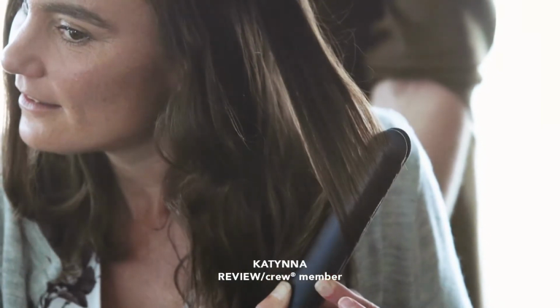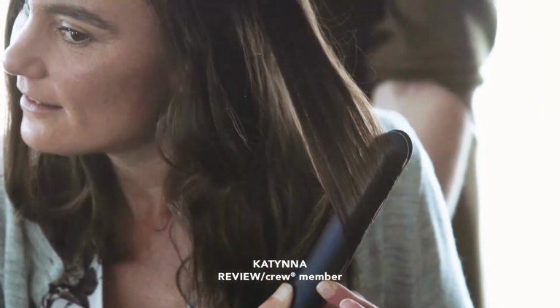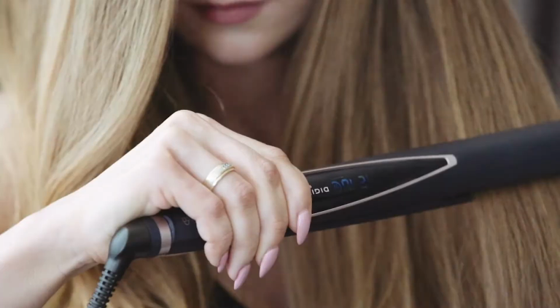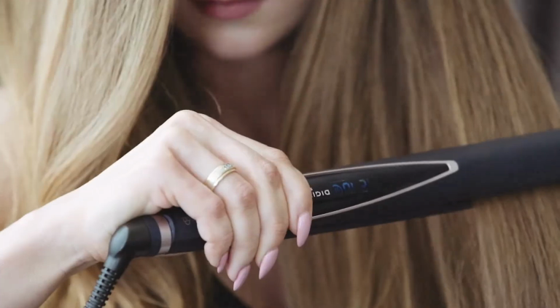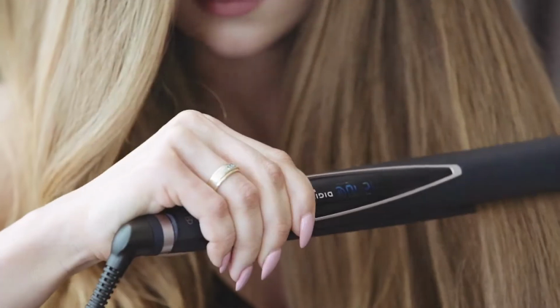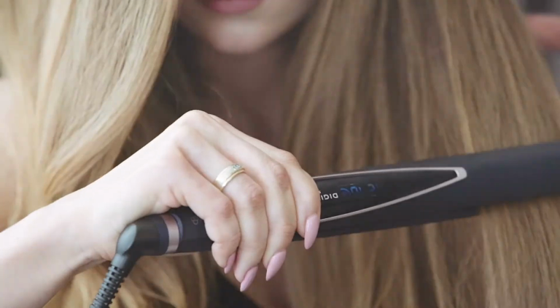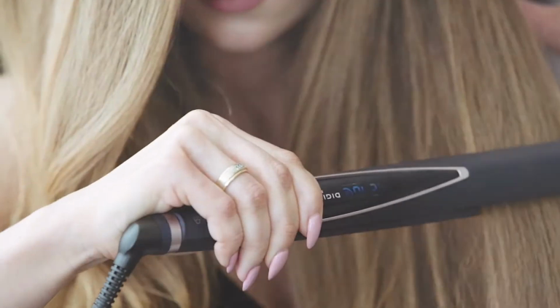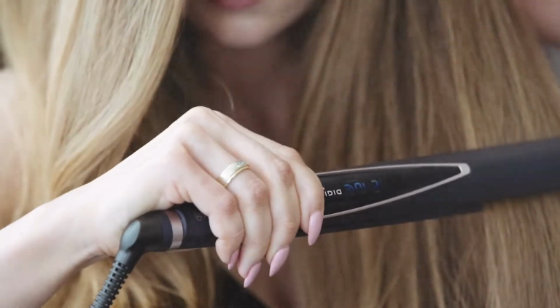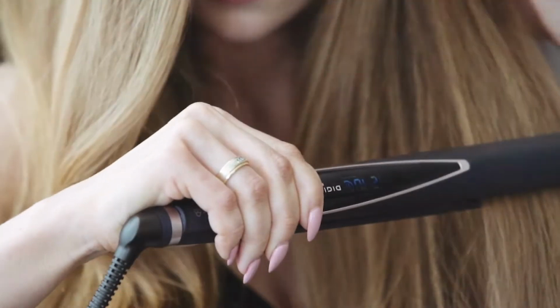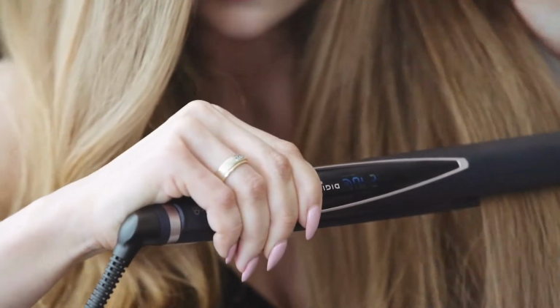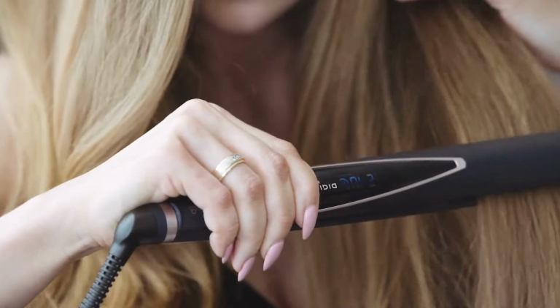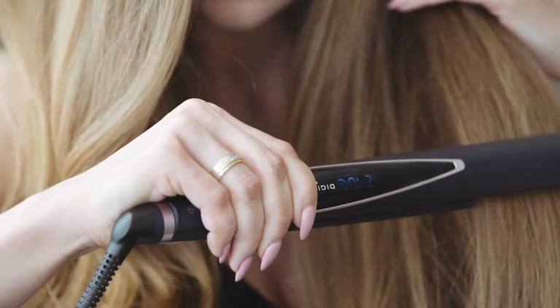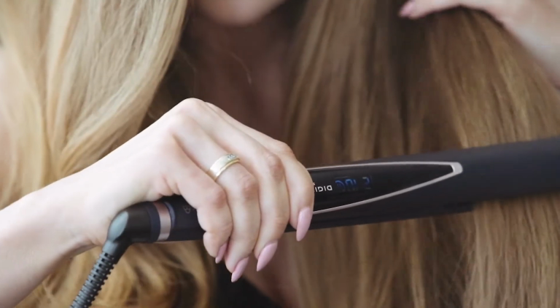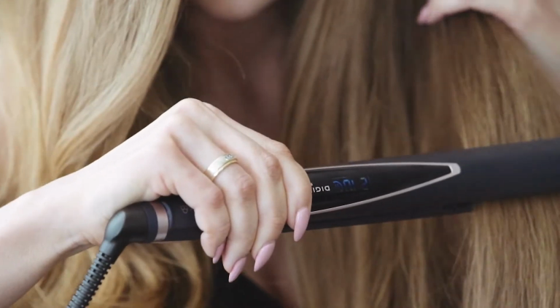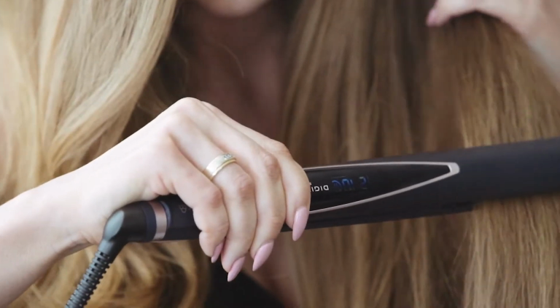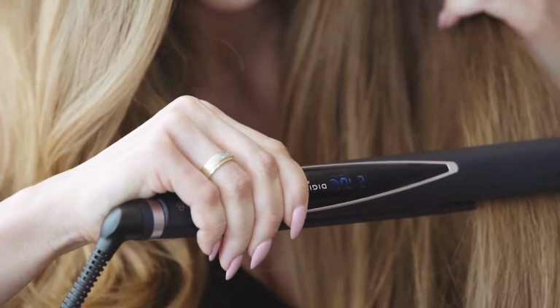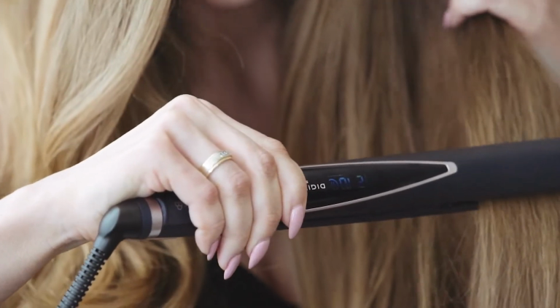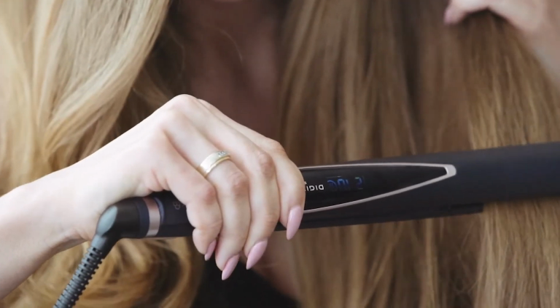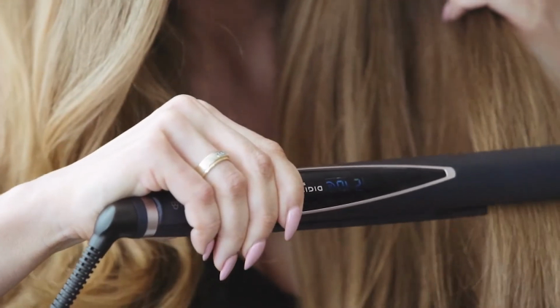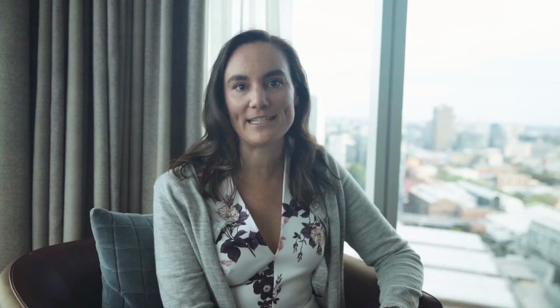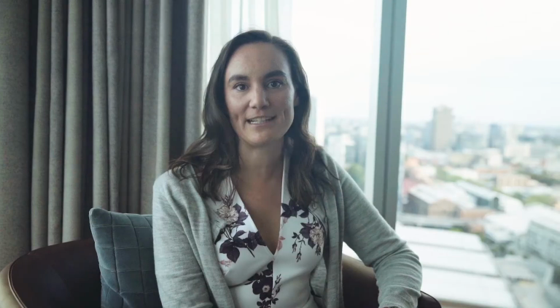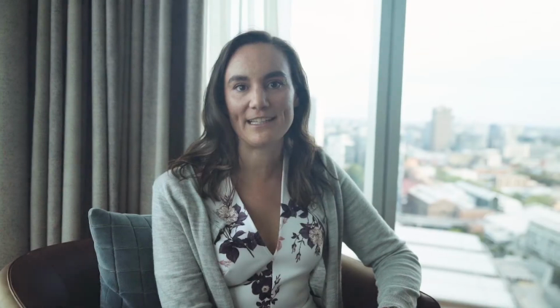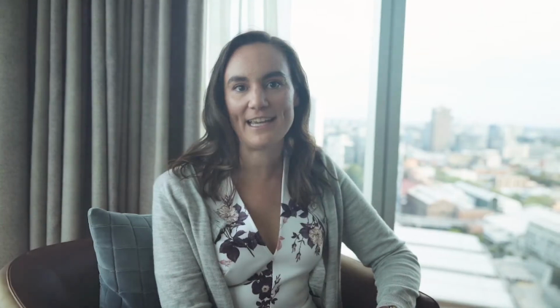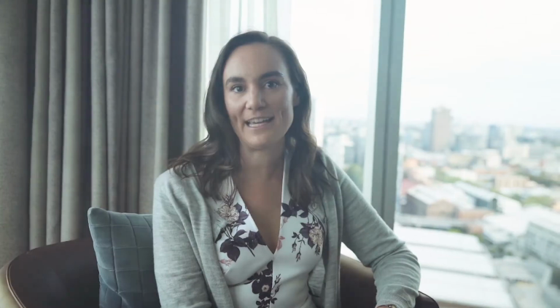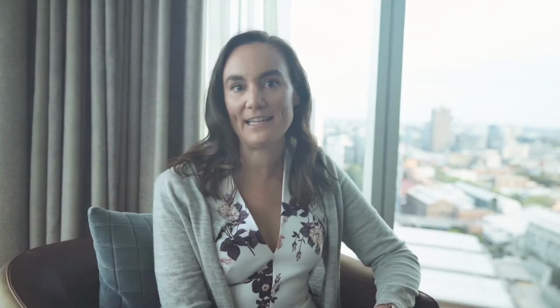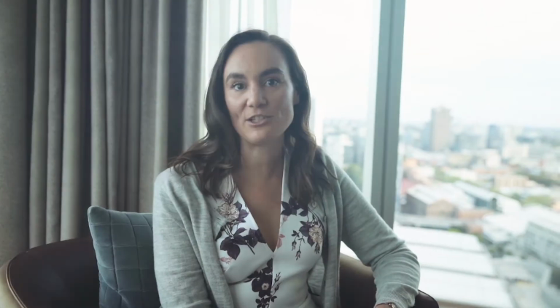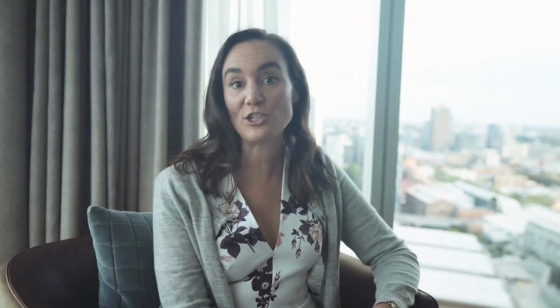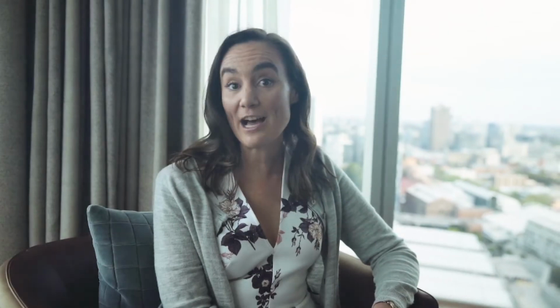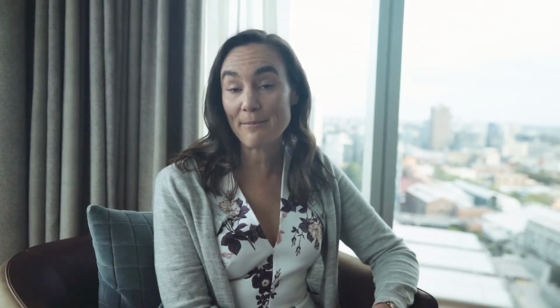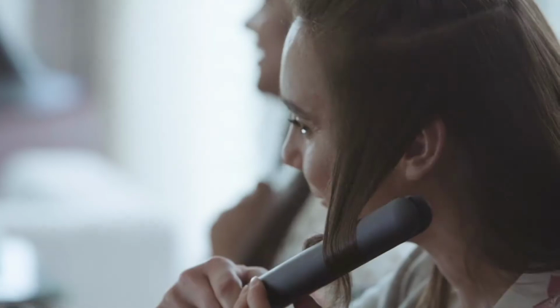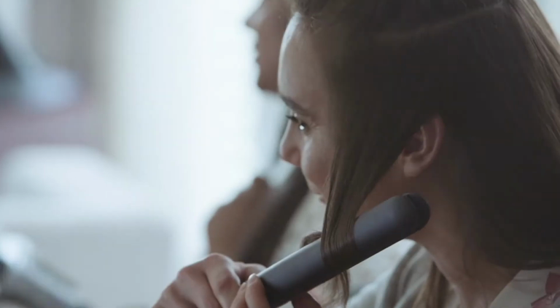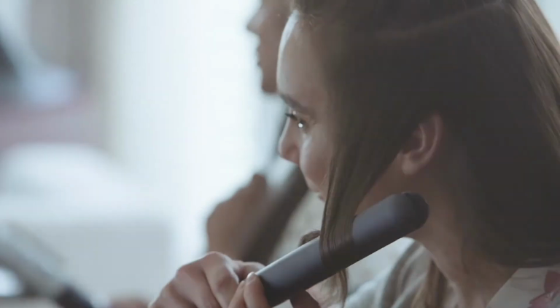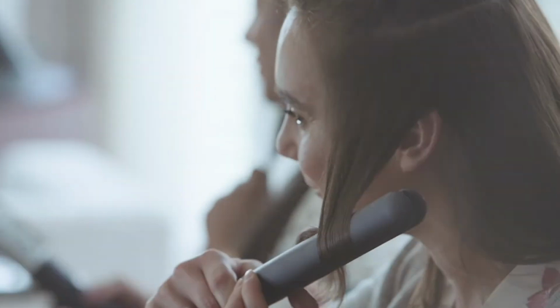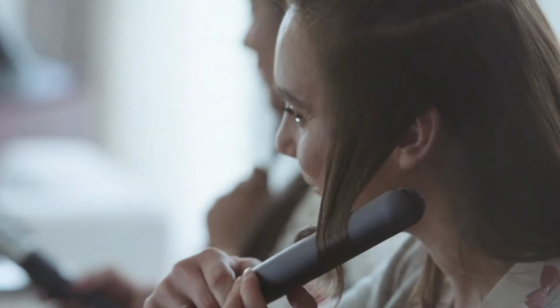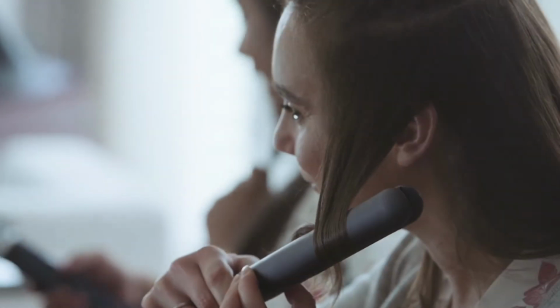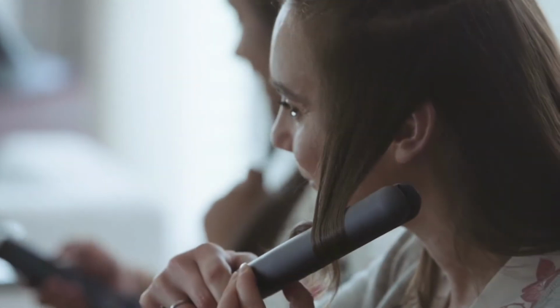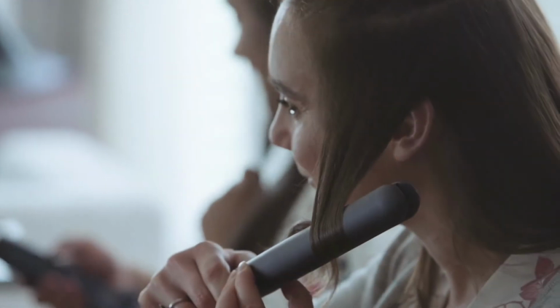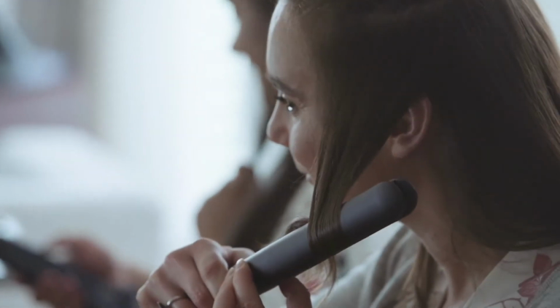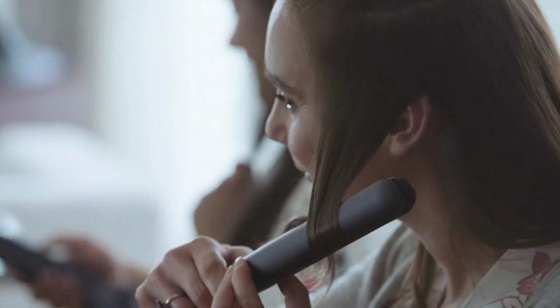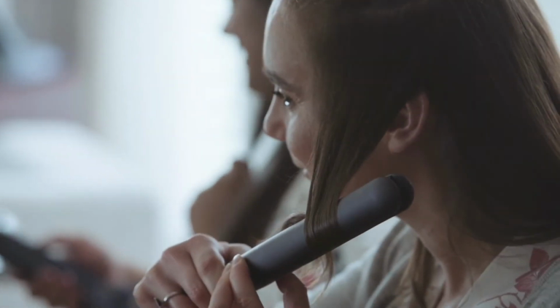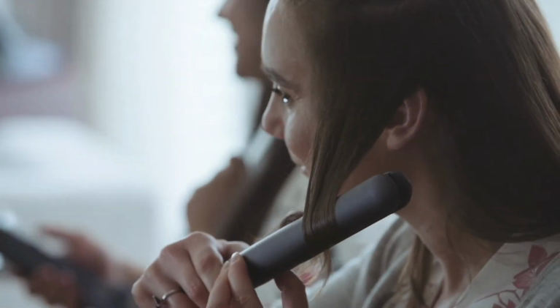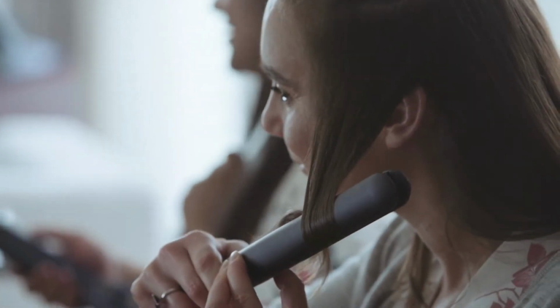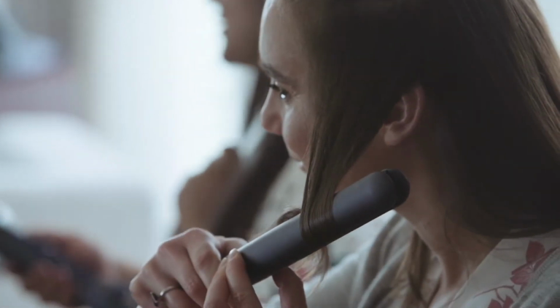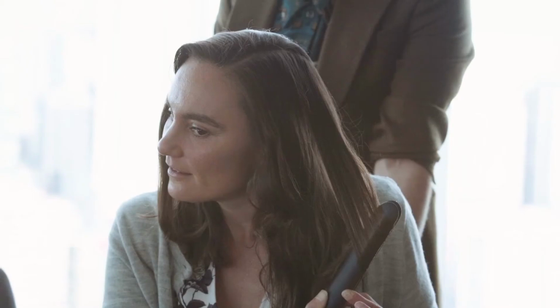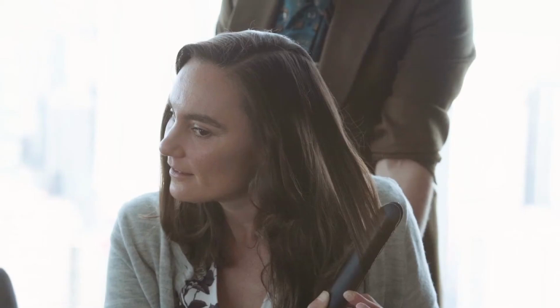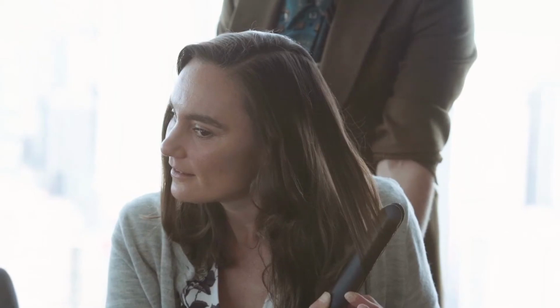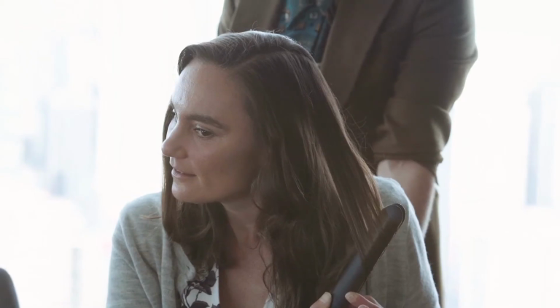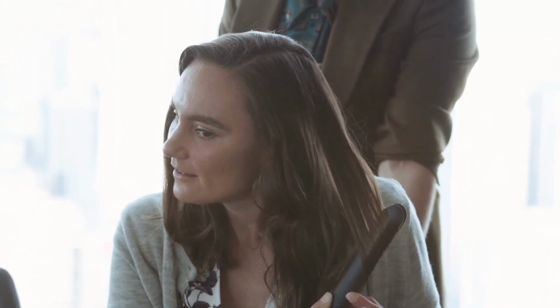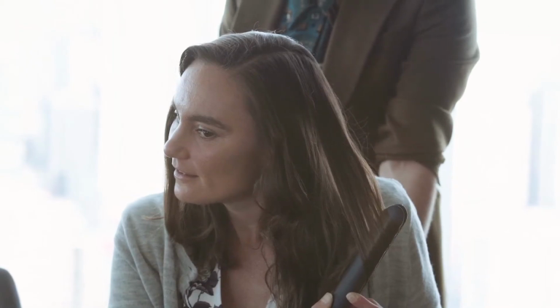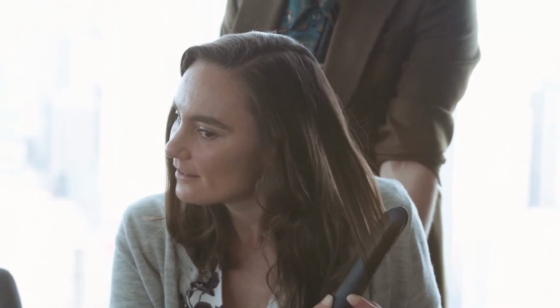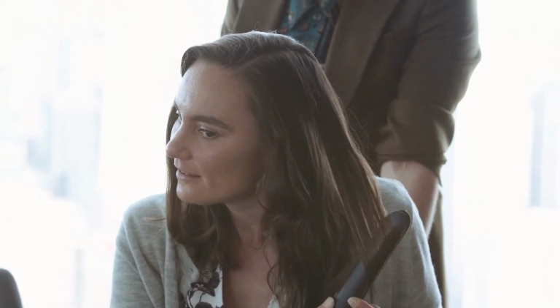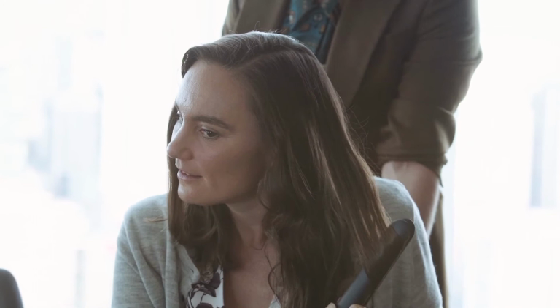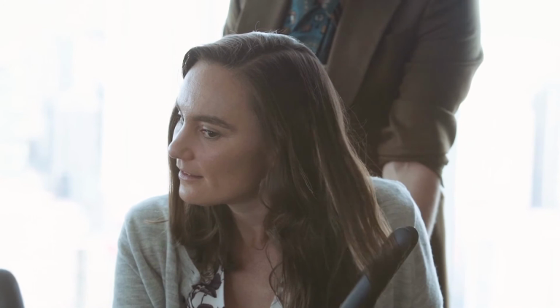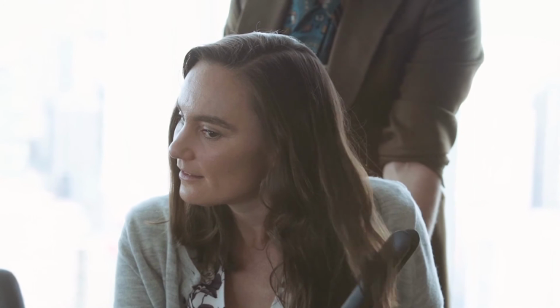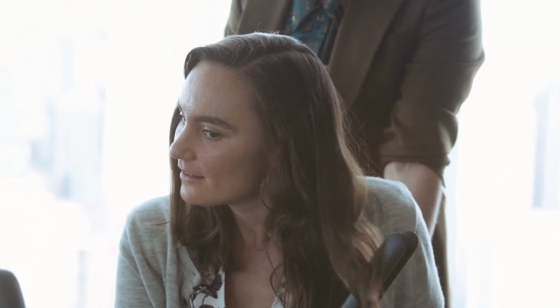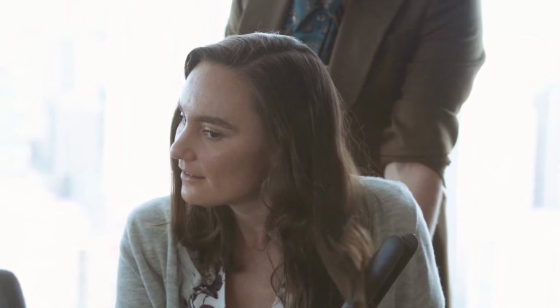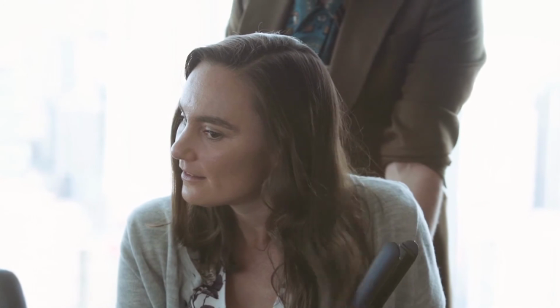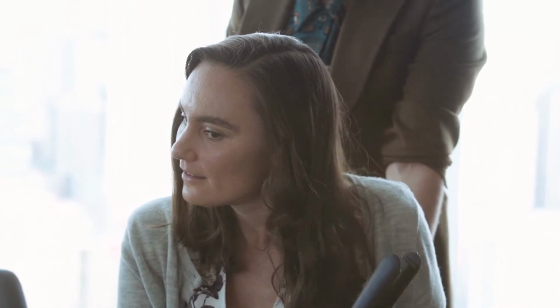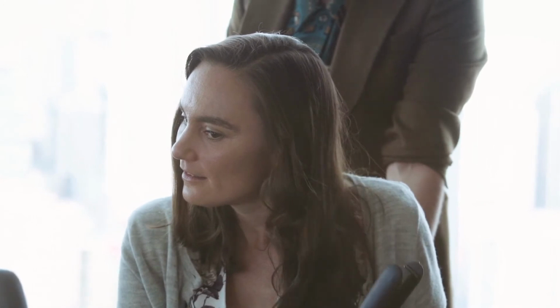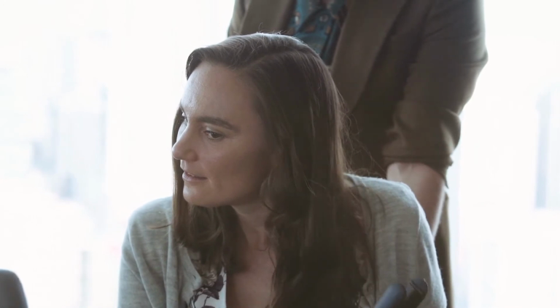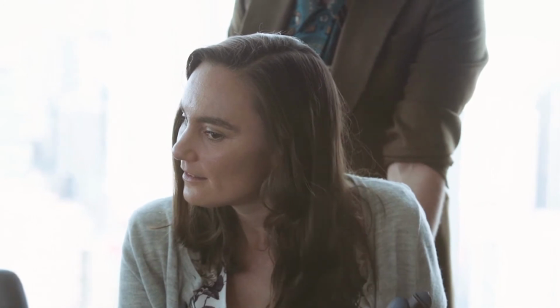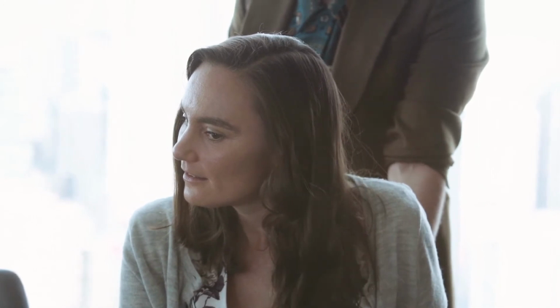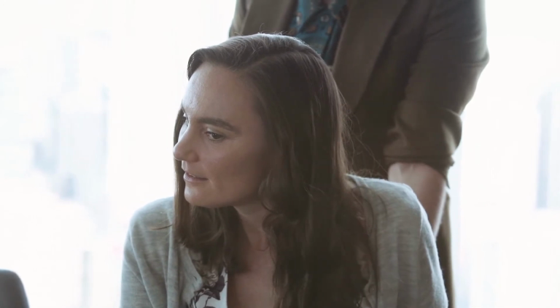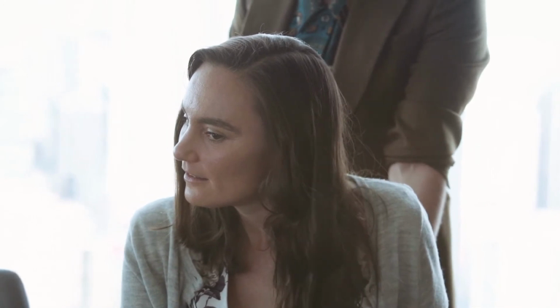It gives you the right temperature for your particular hair type. And I really like how it made nice soft curls in my hair.